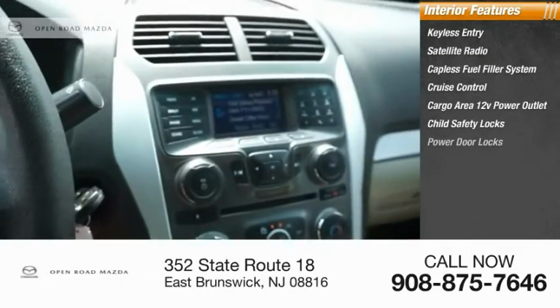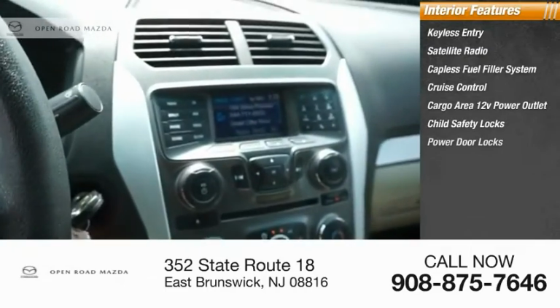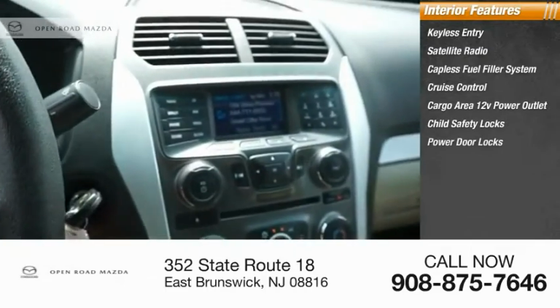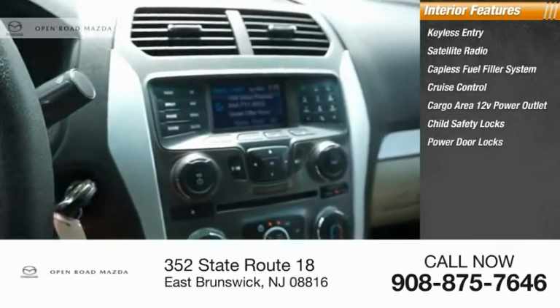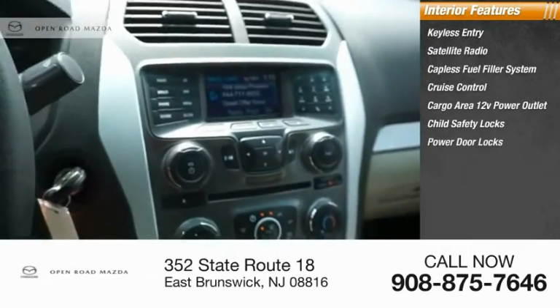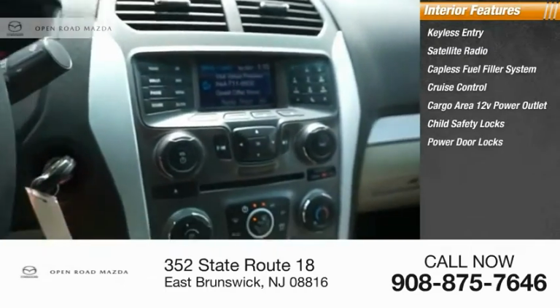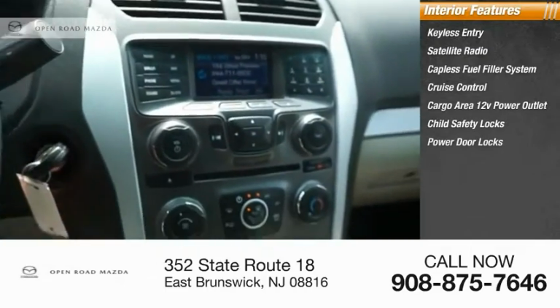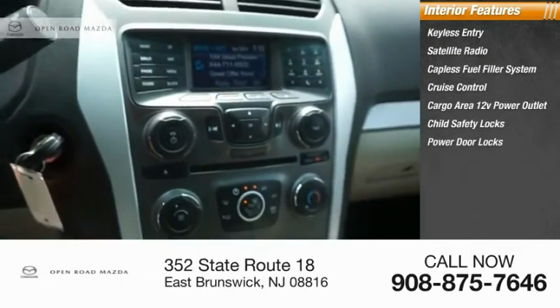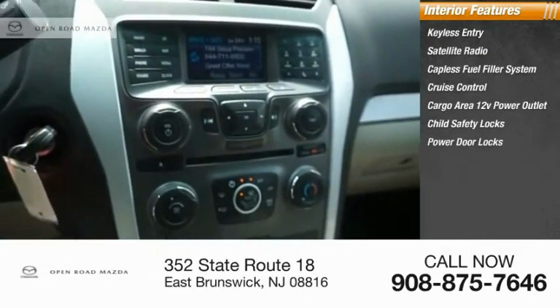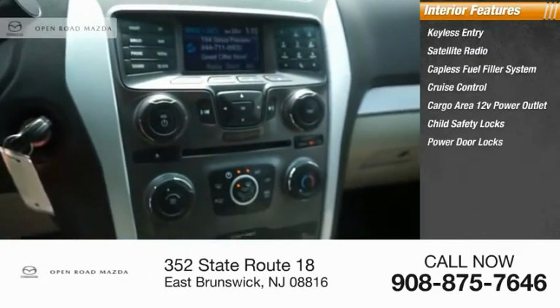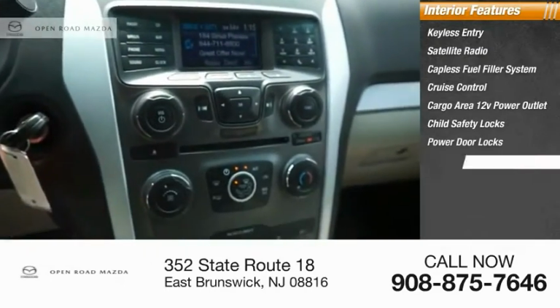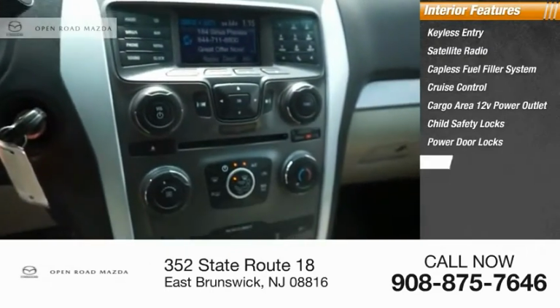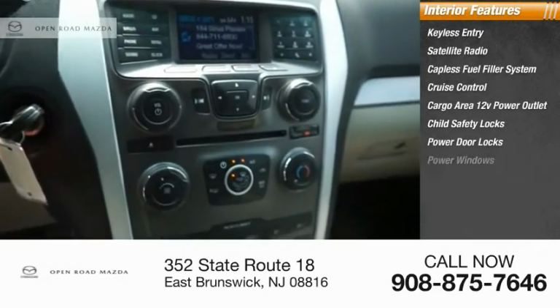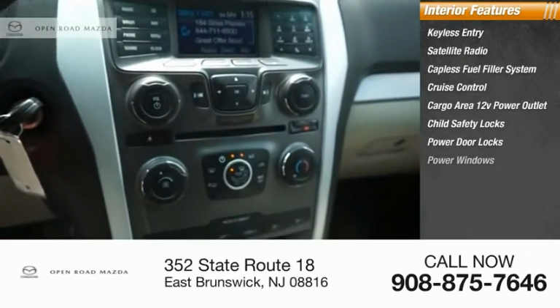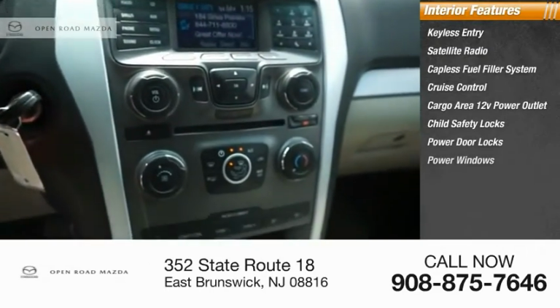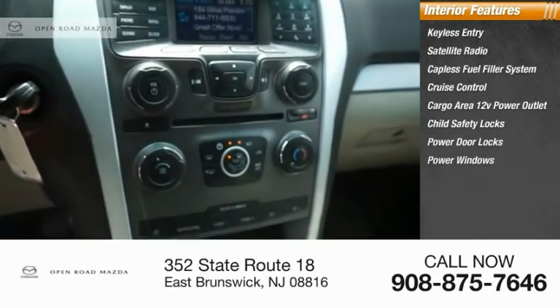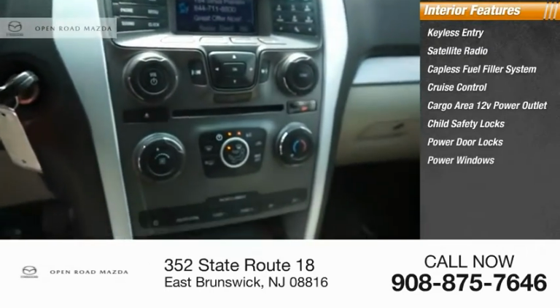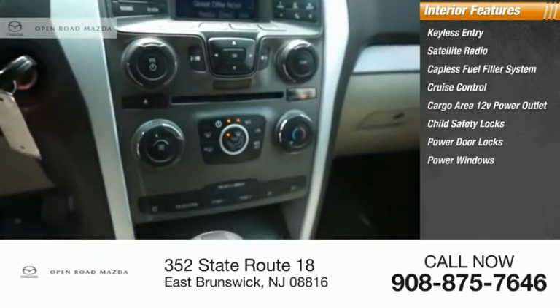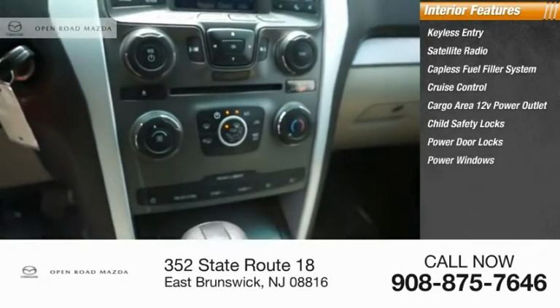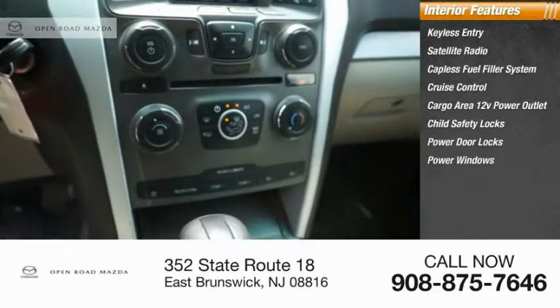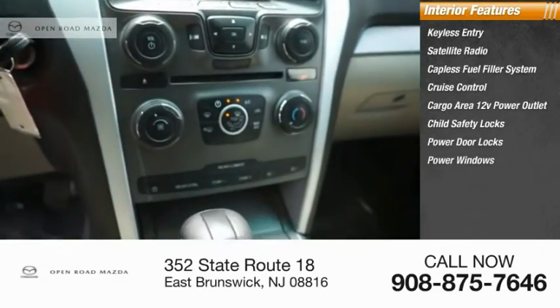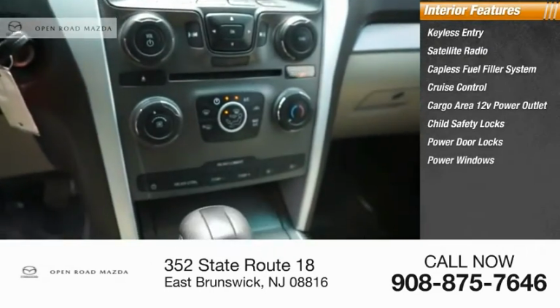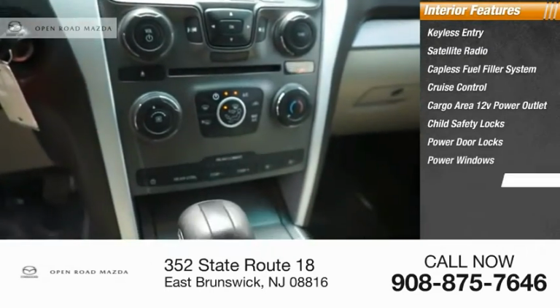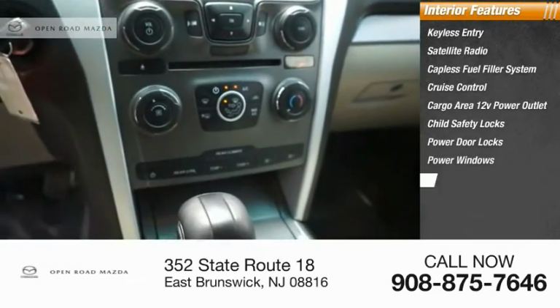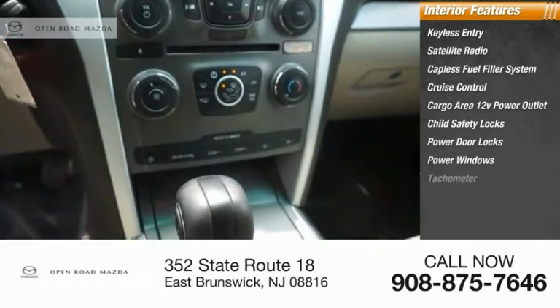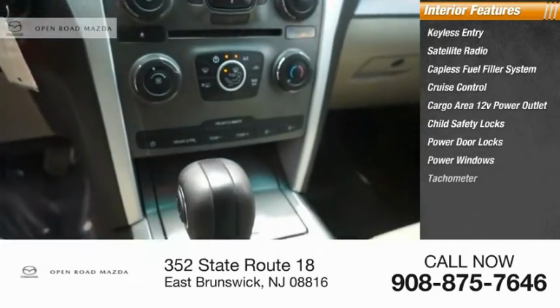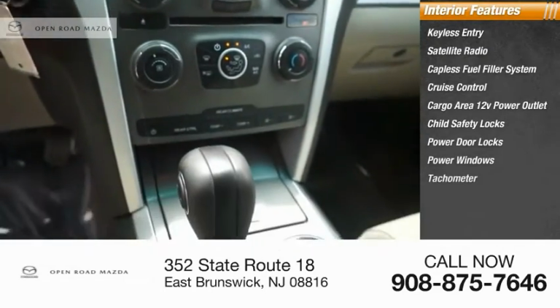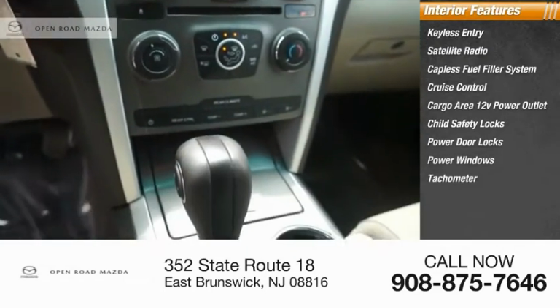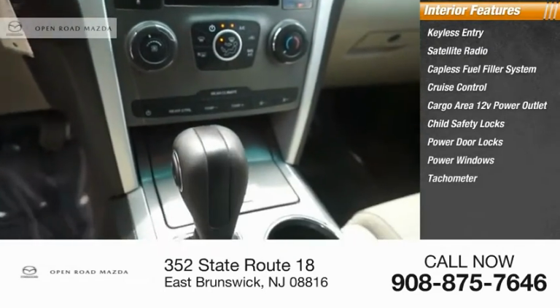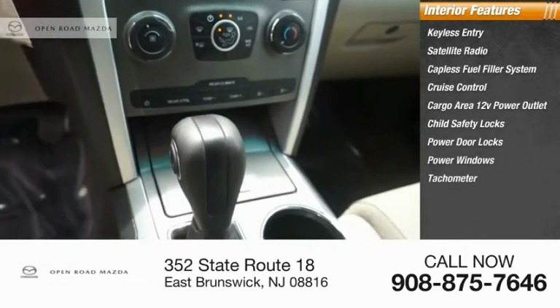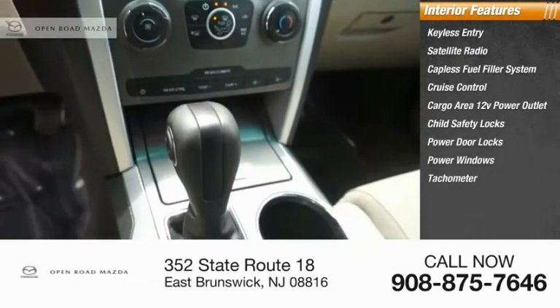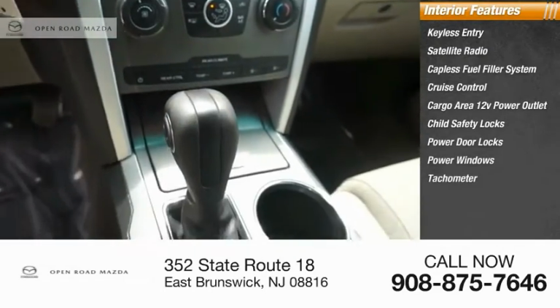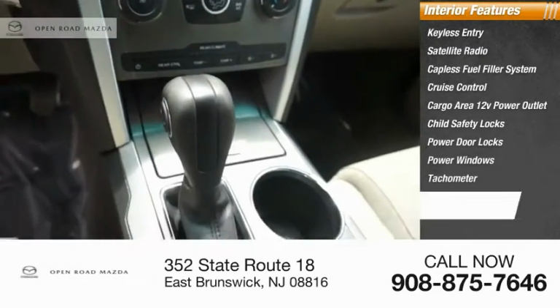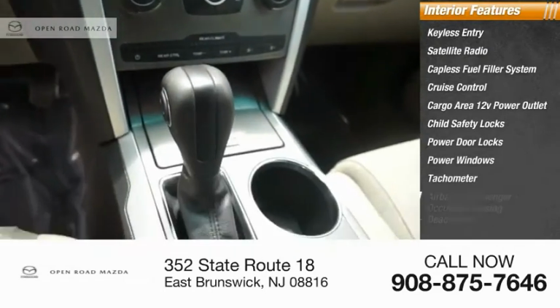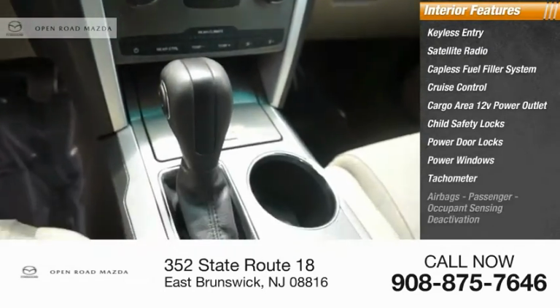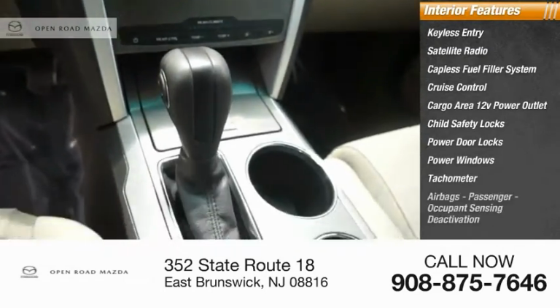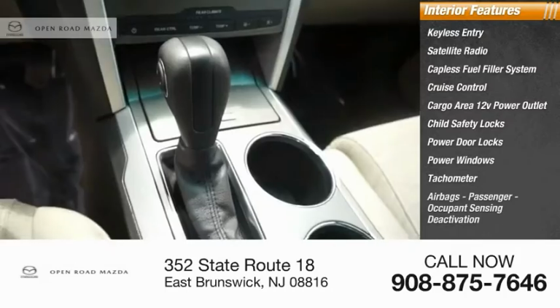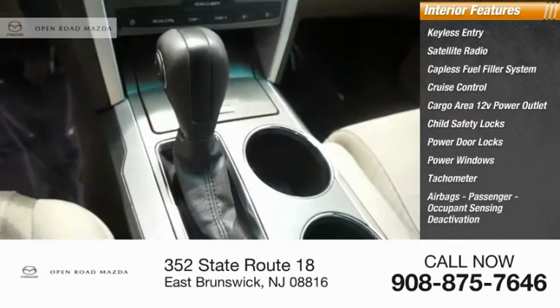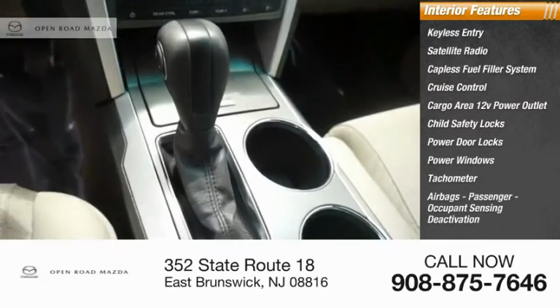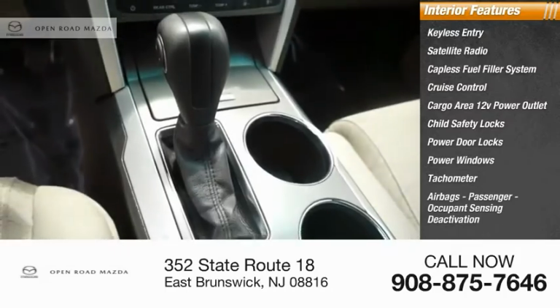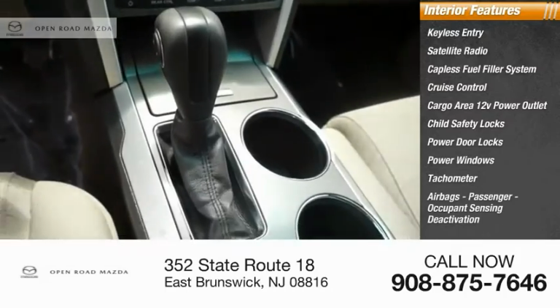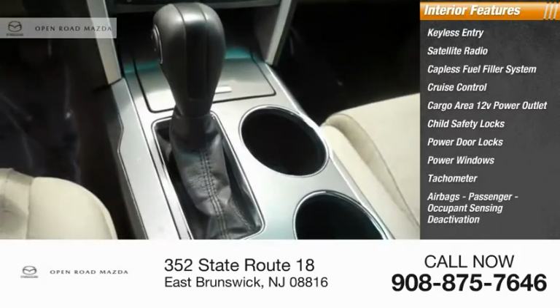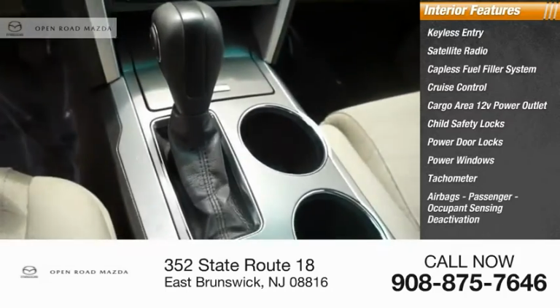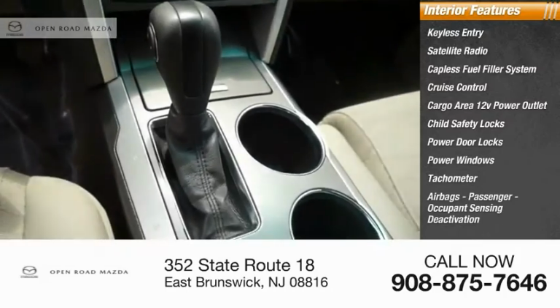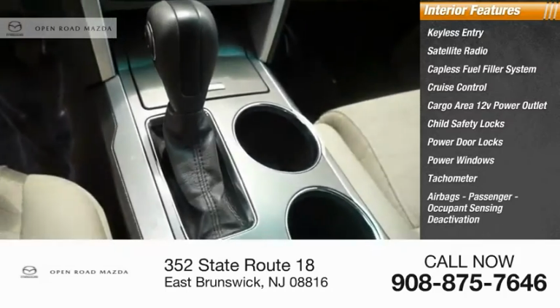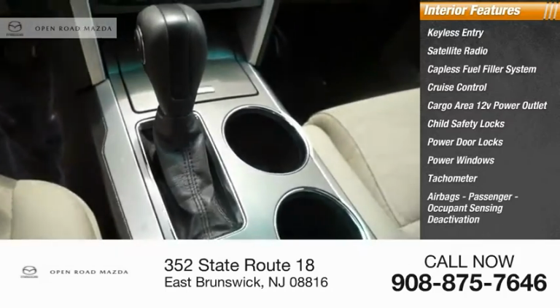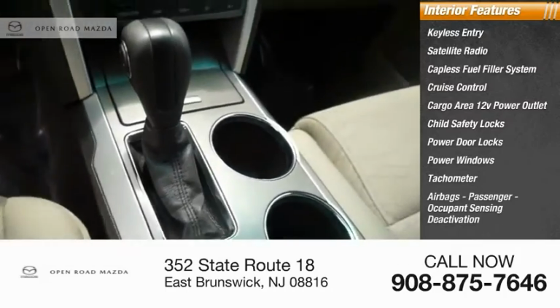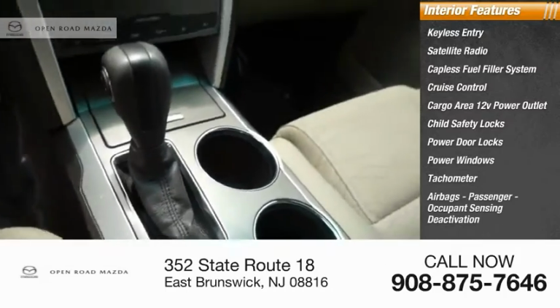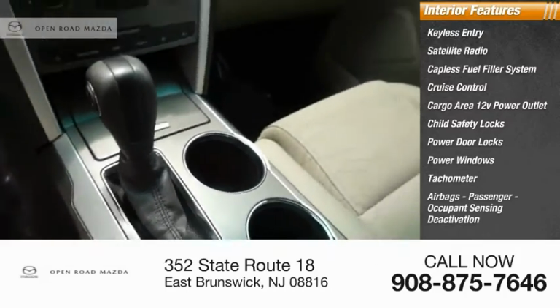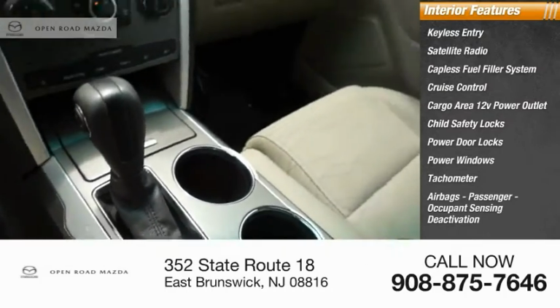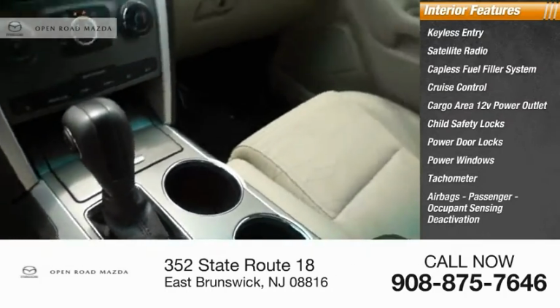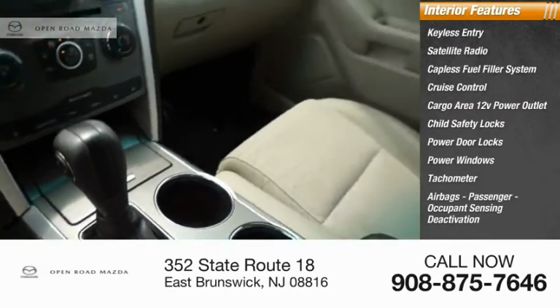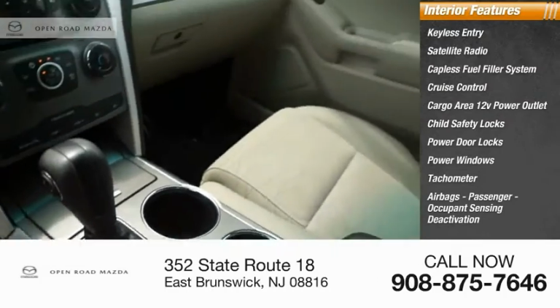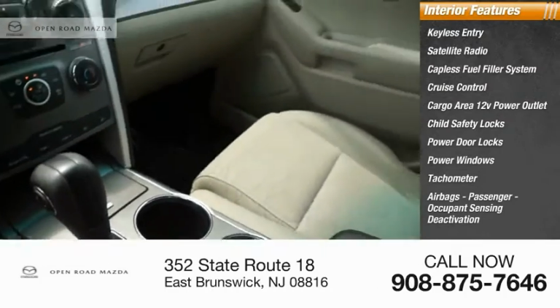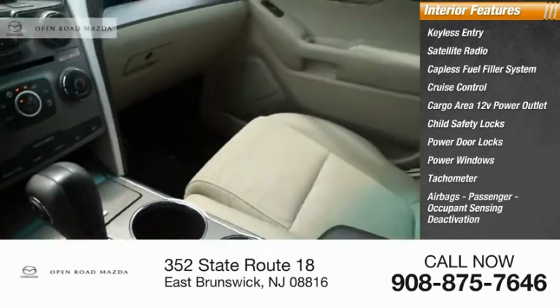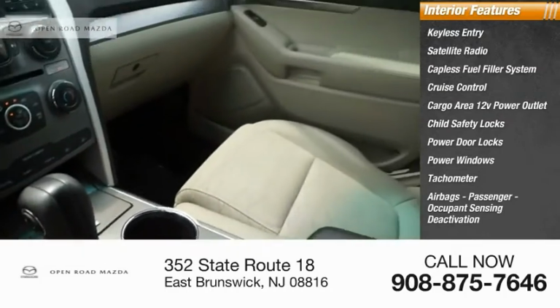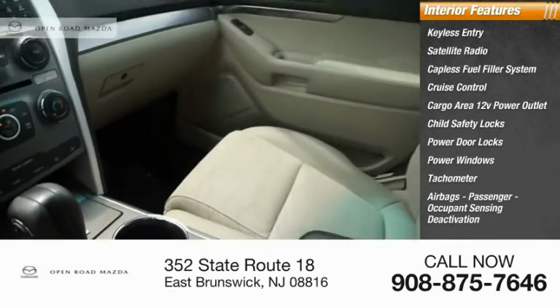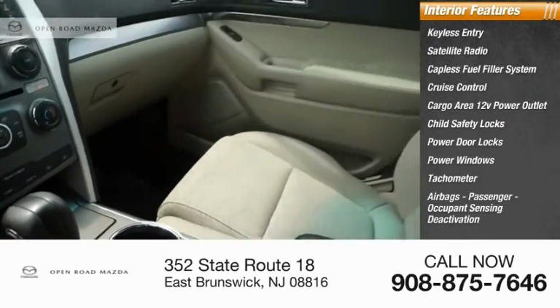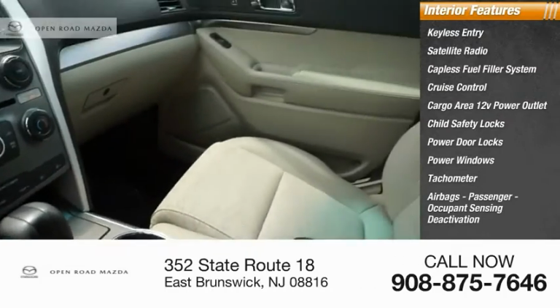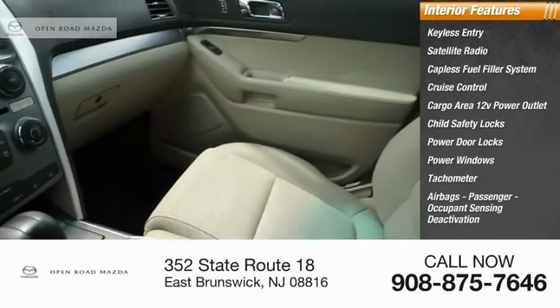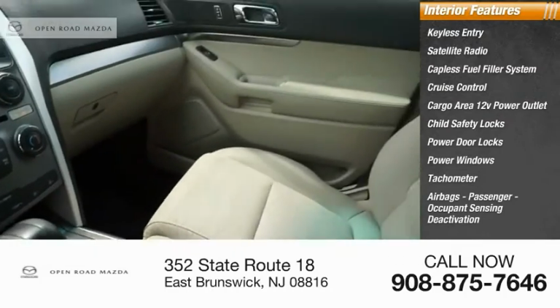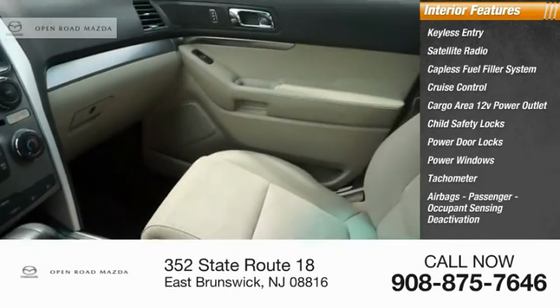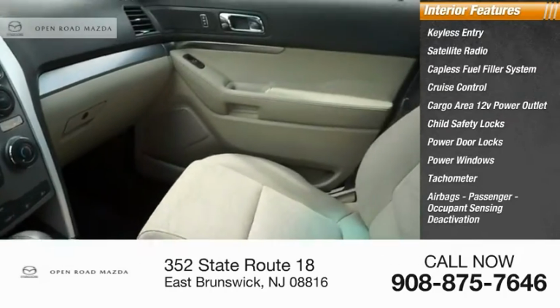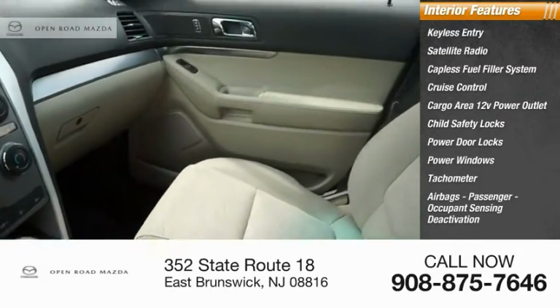Power door locks, power windows, tachometer, airbags, passenger occupant sensing deactivation.